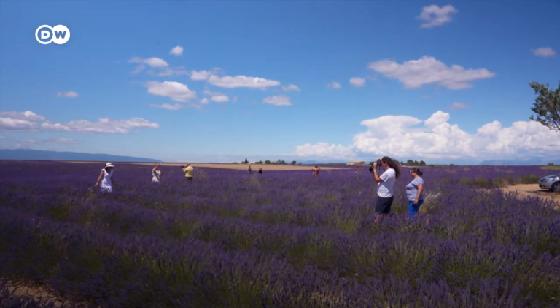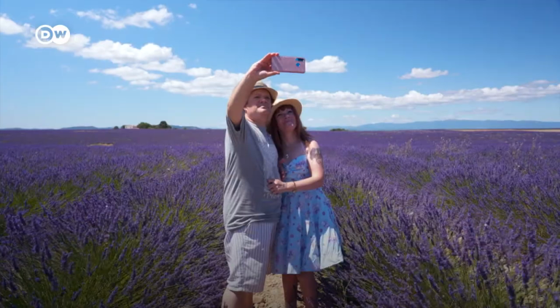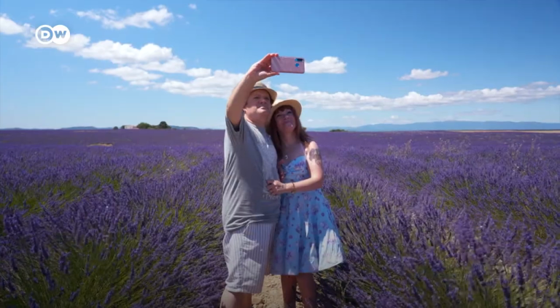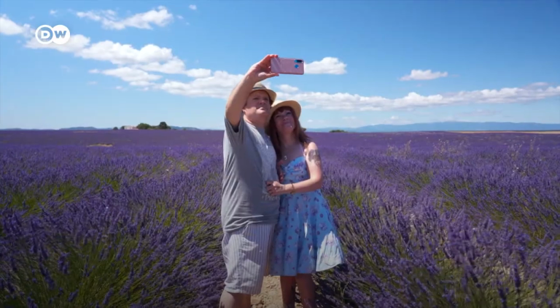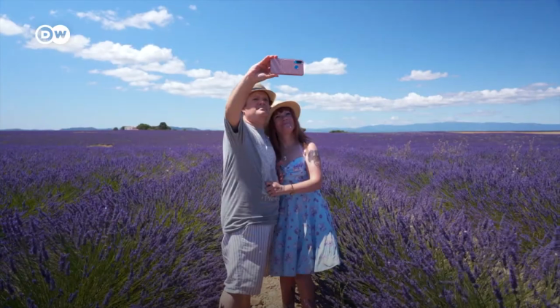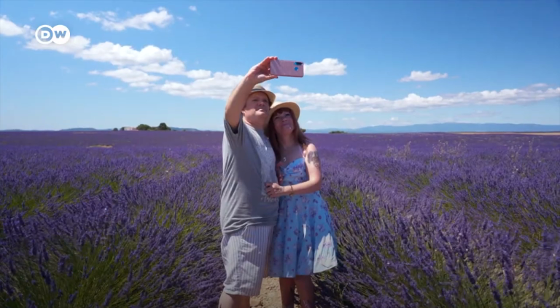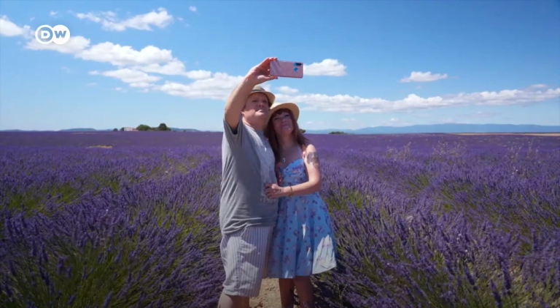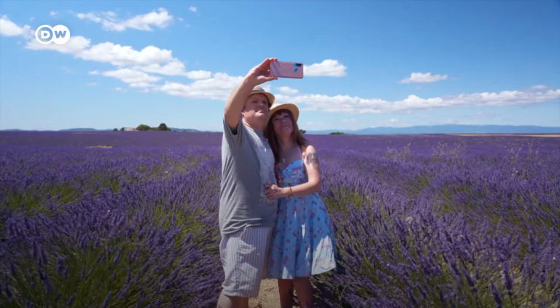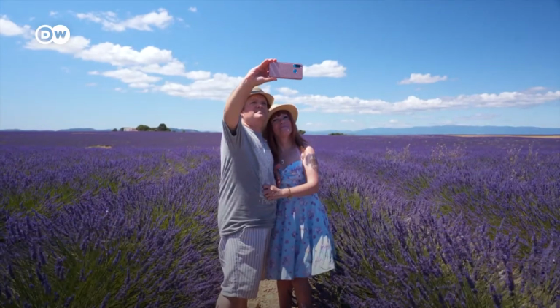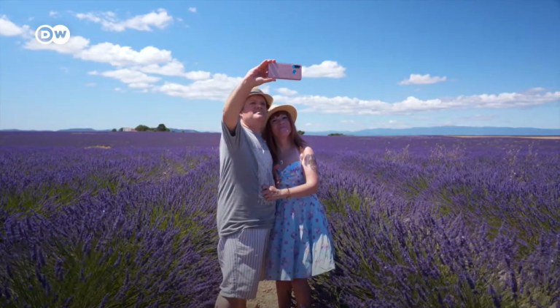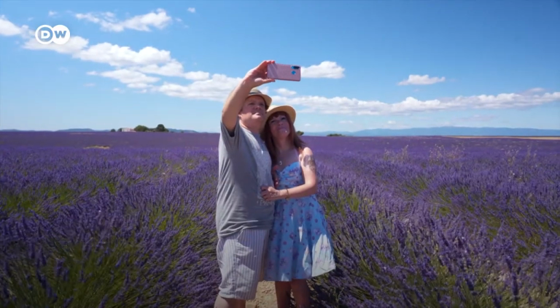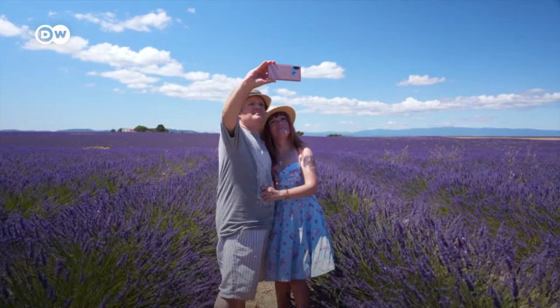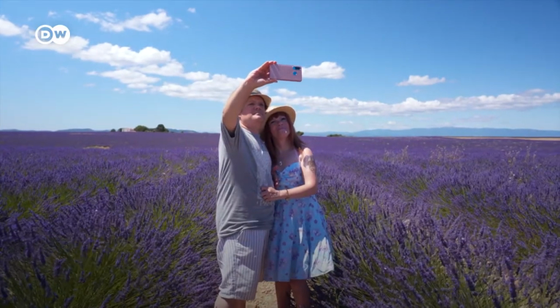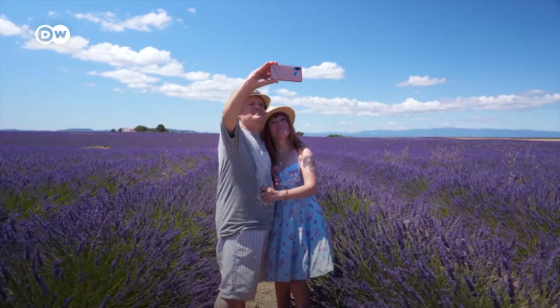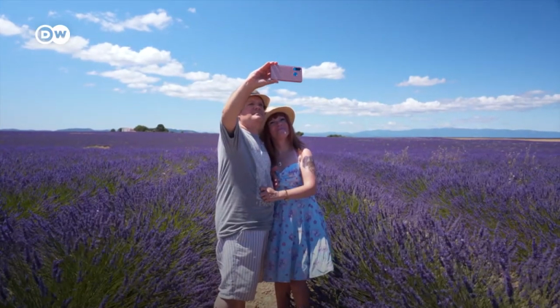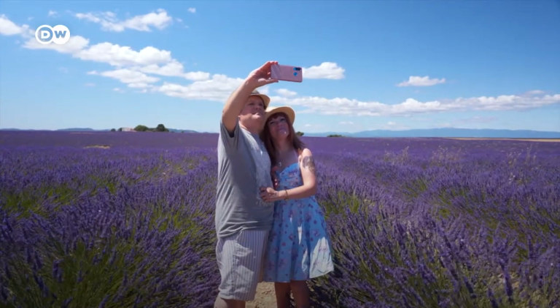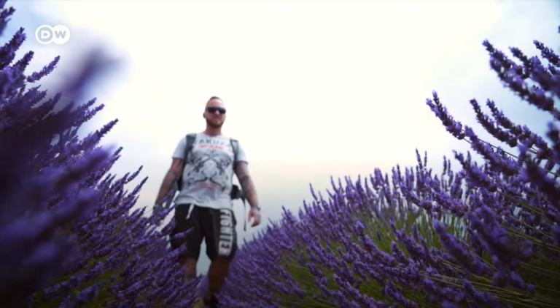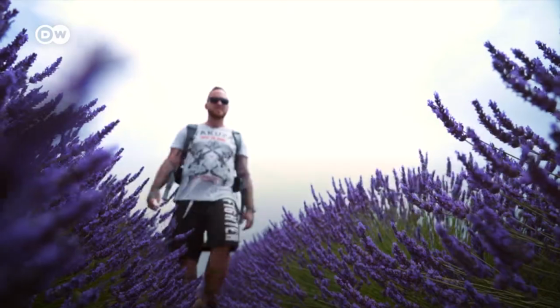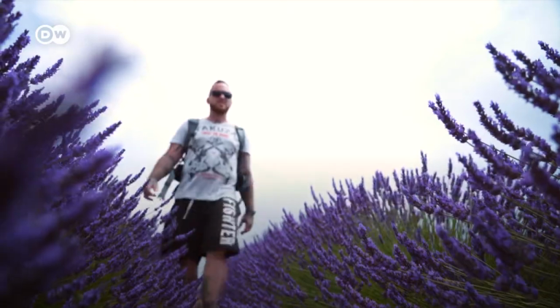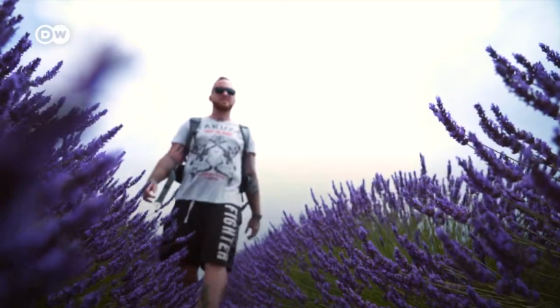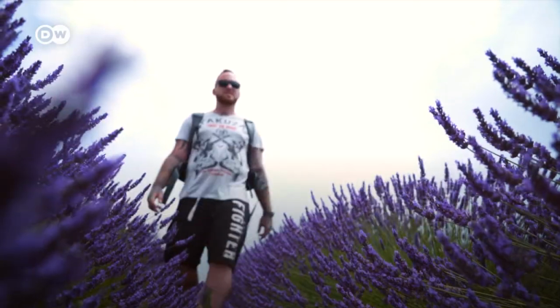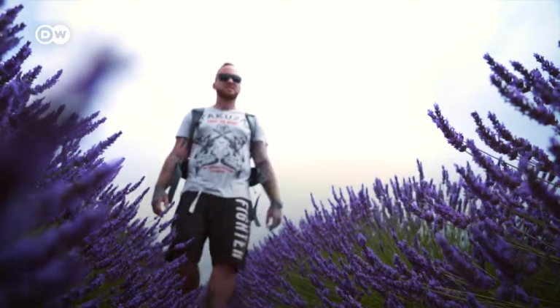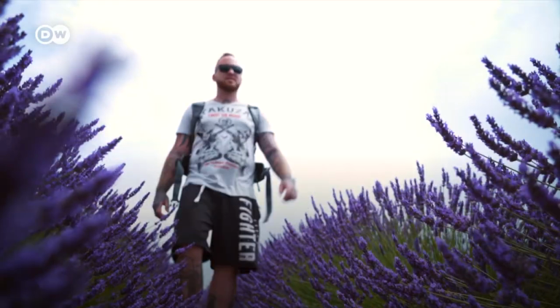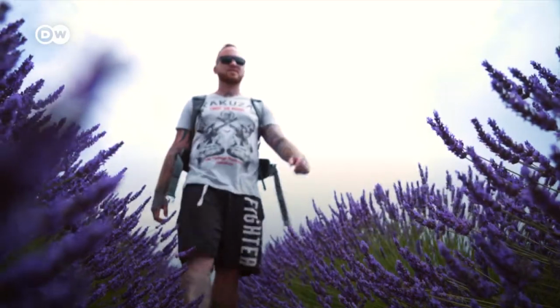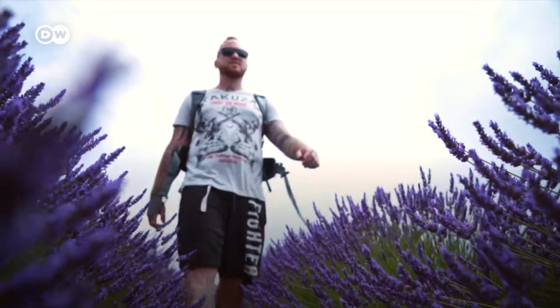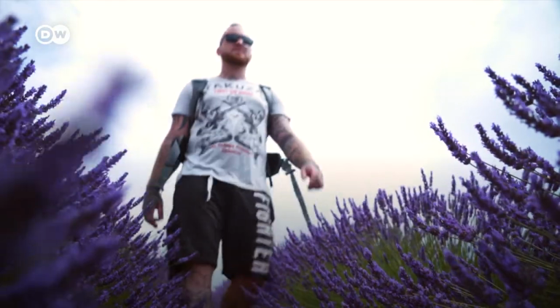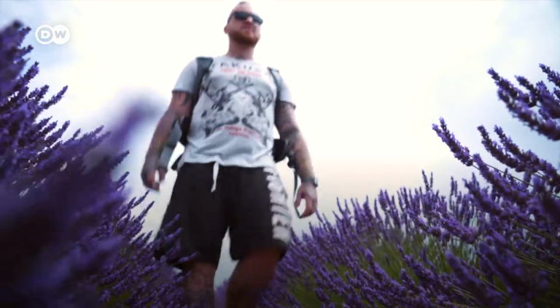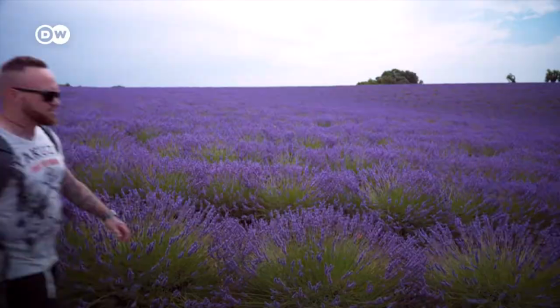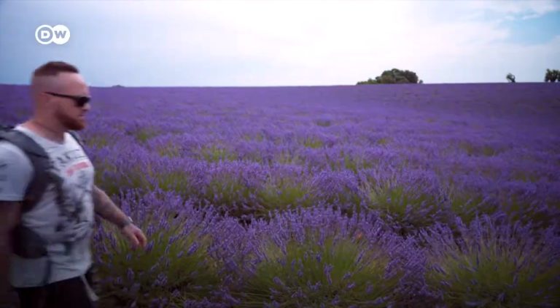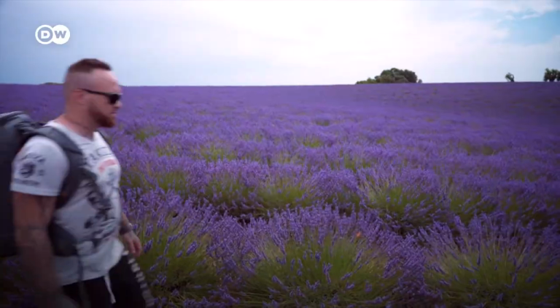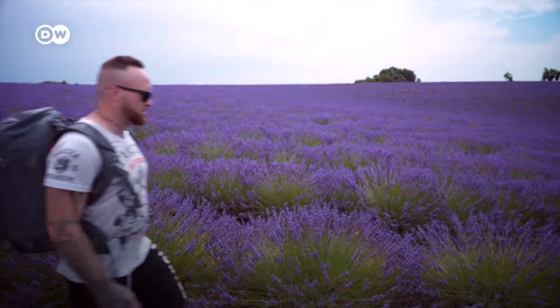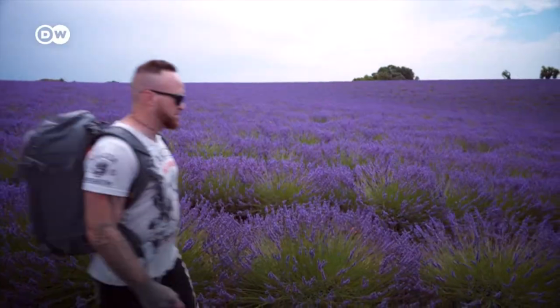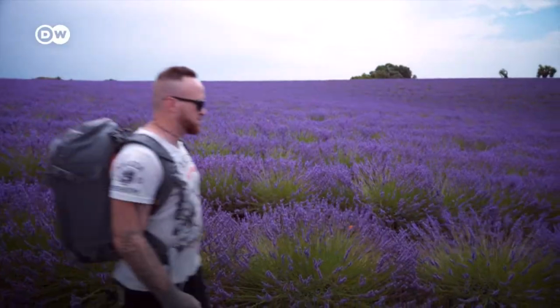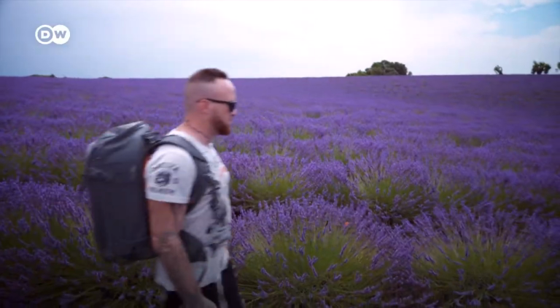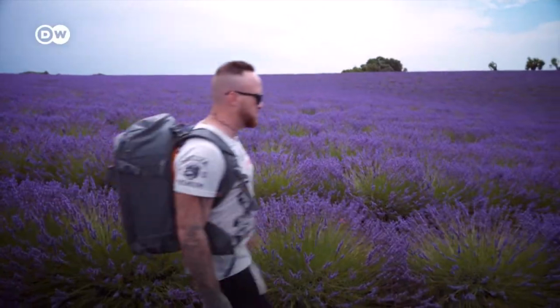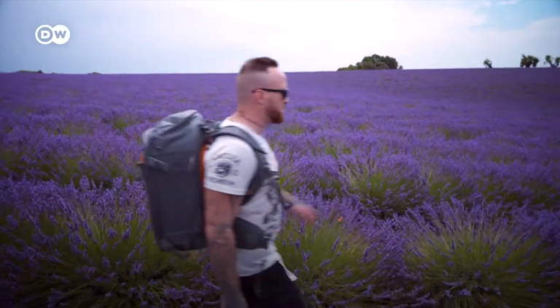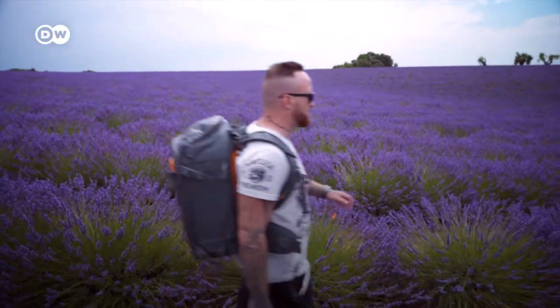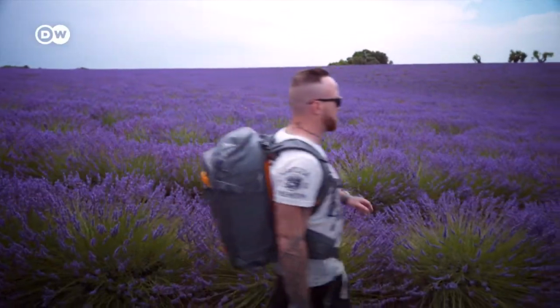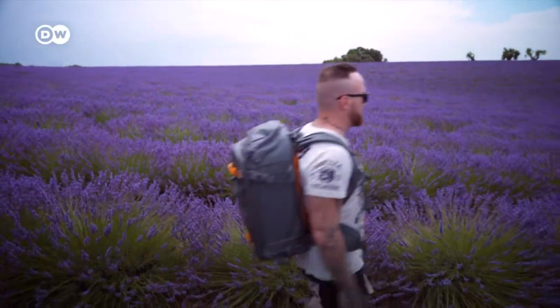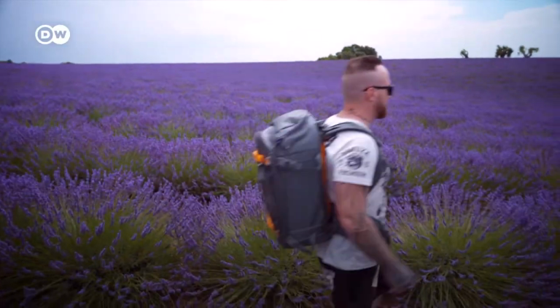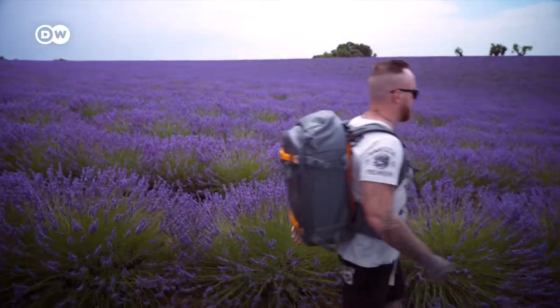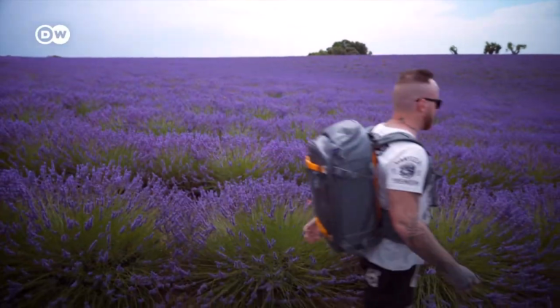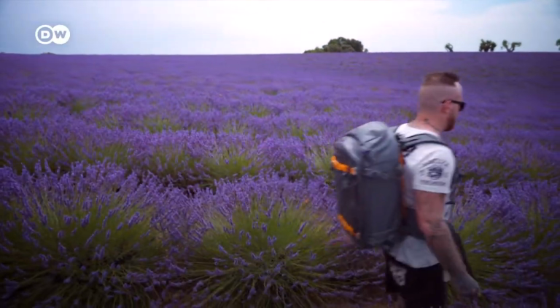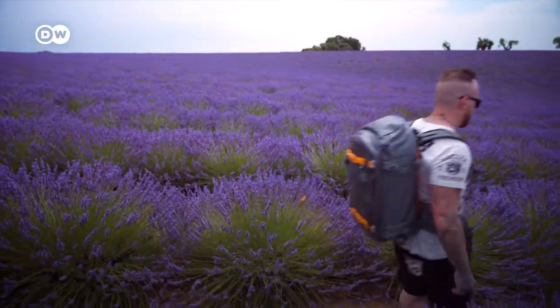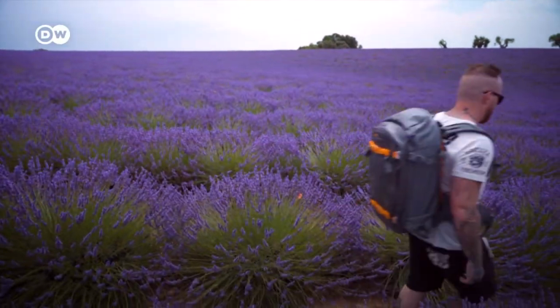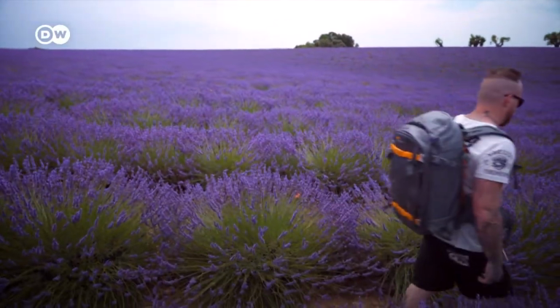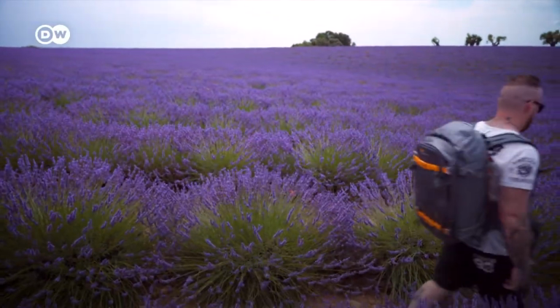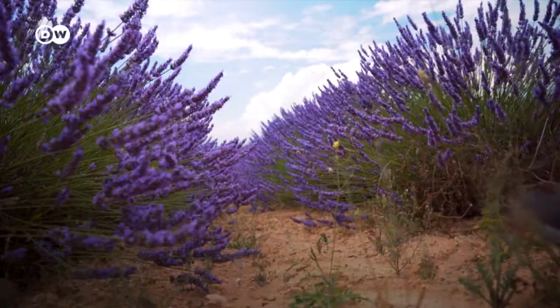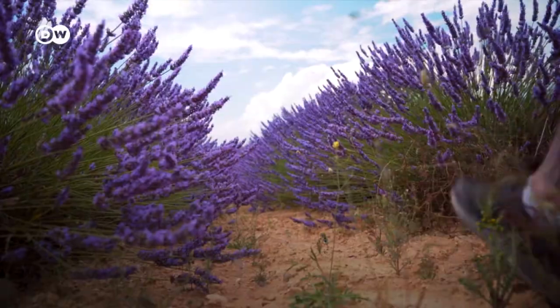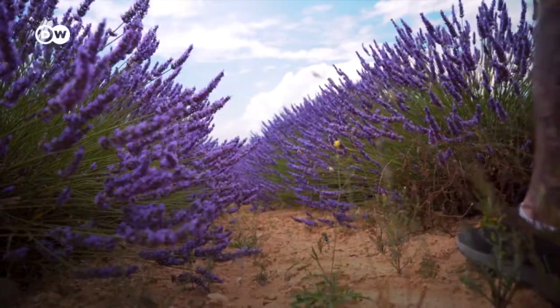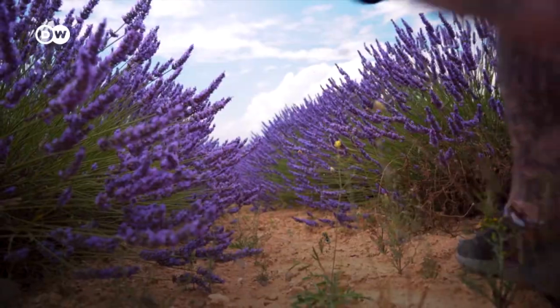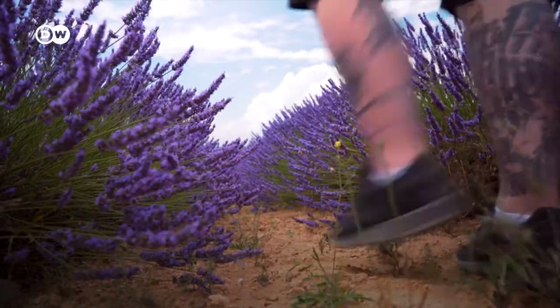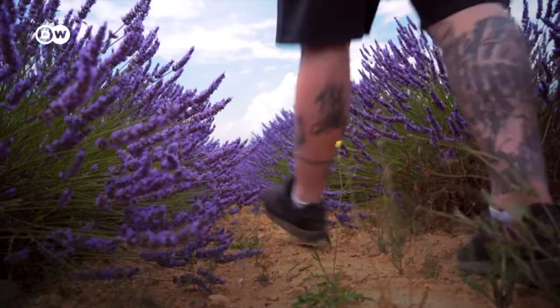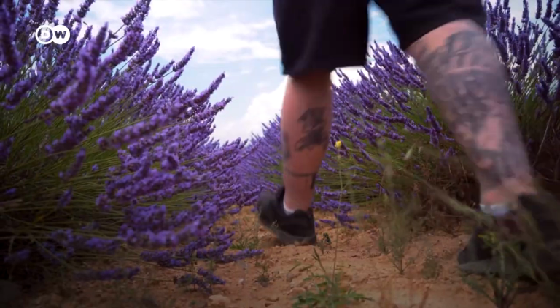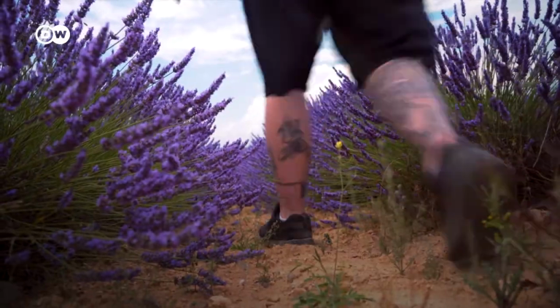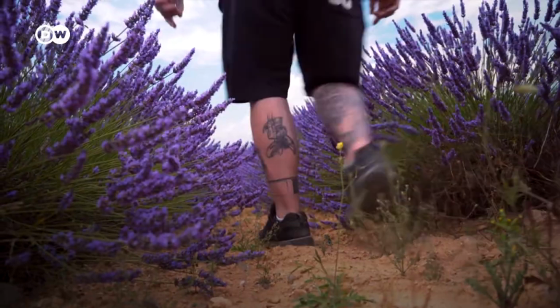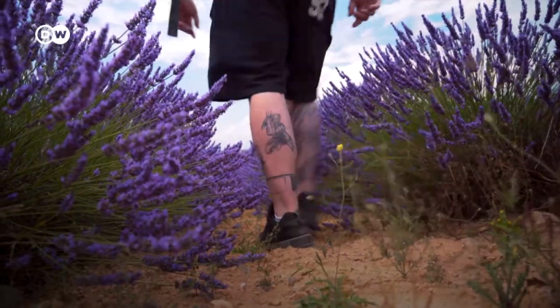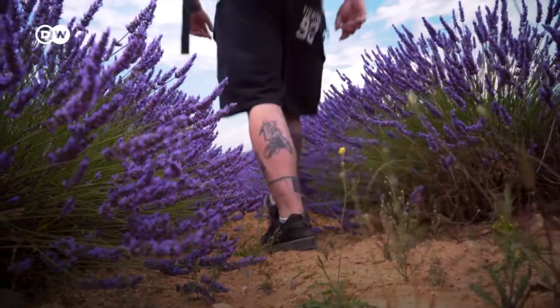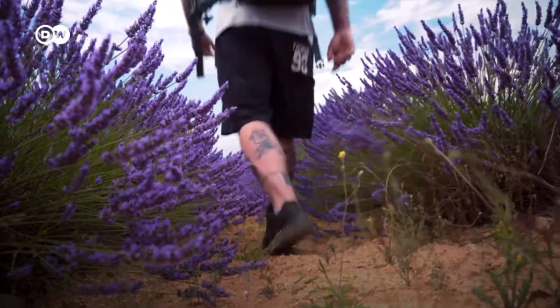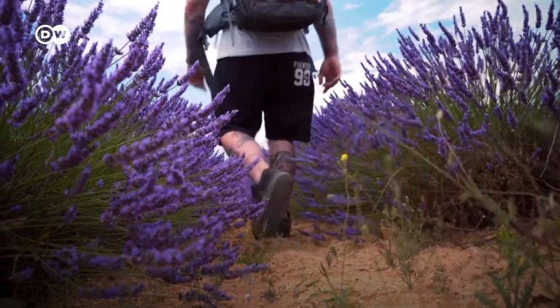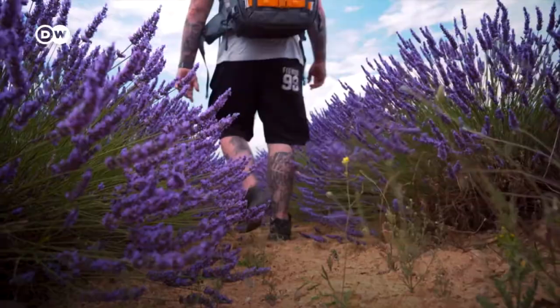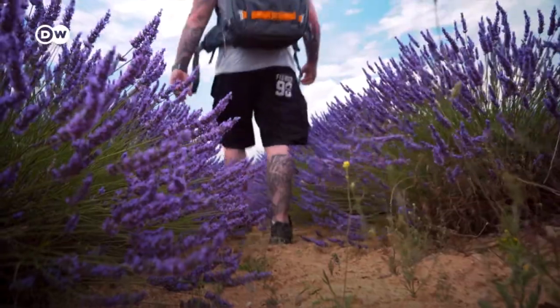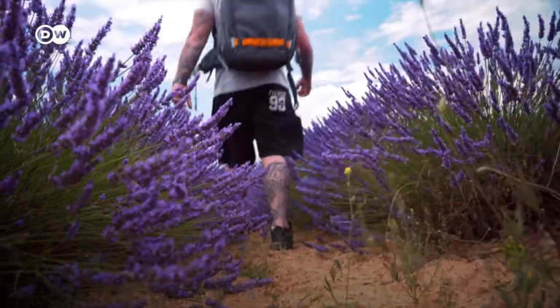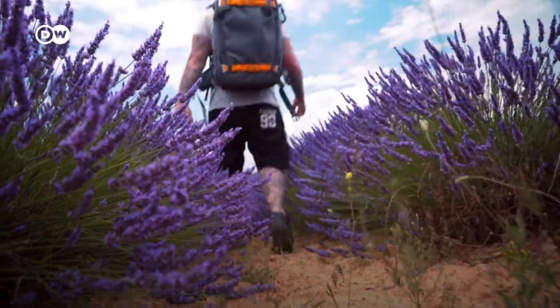Each year, people from around the world visit. Some keep coming back, like landscape photographer Fabio Antonore.